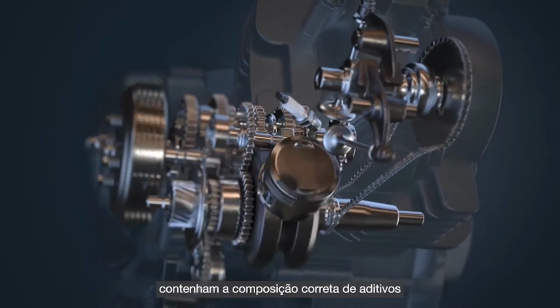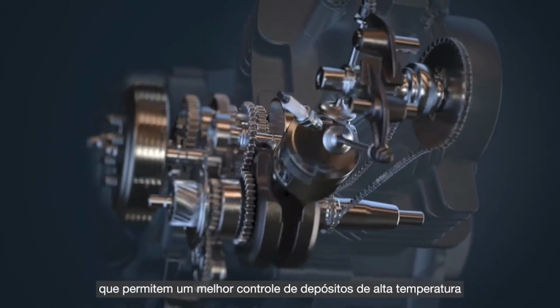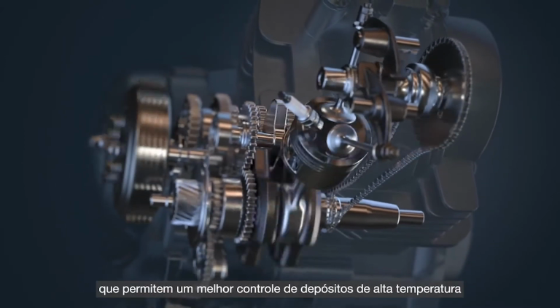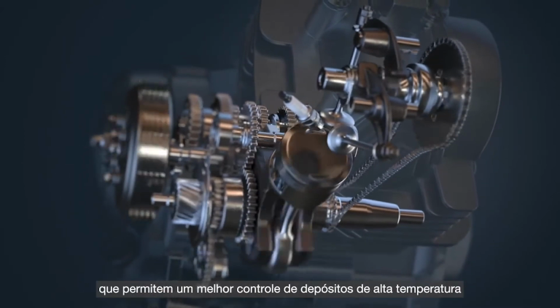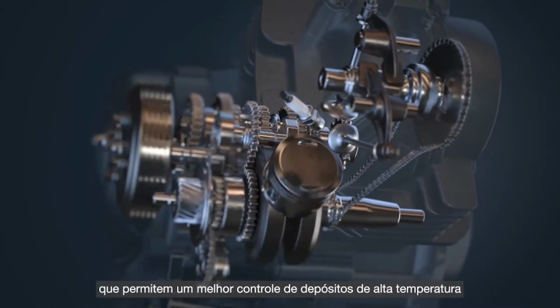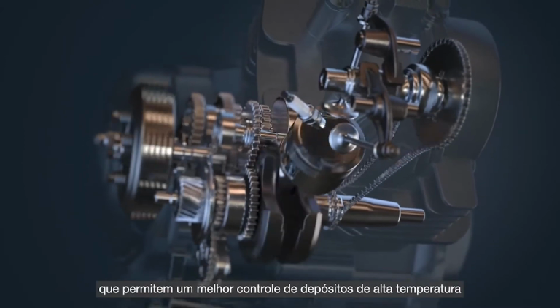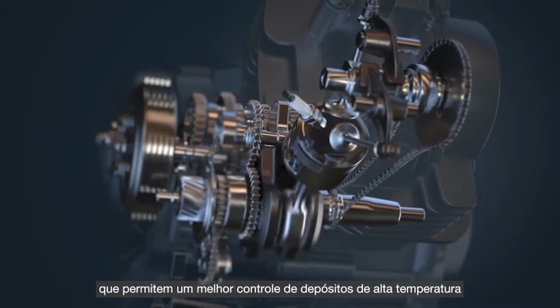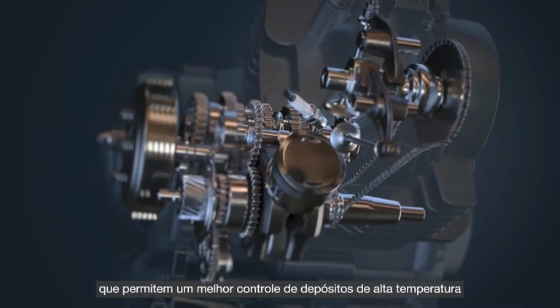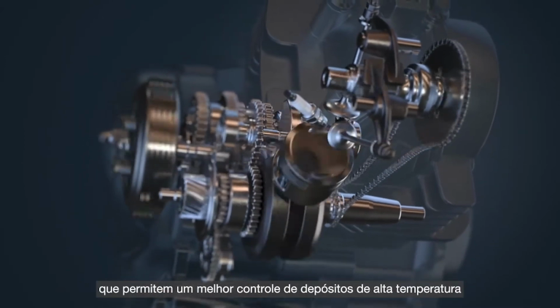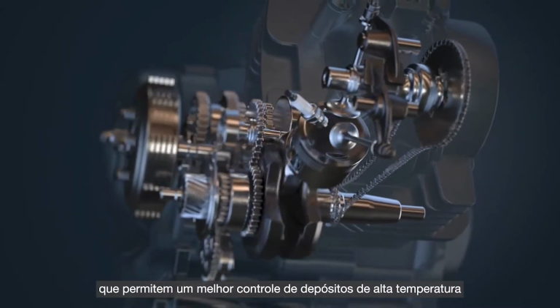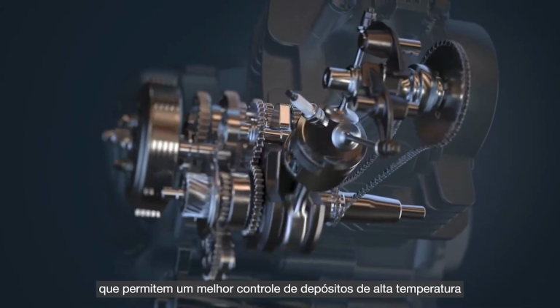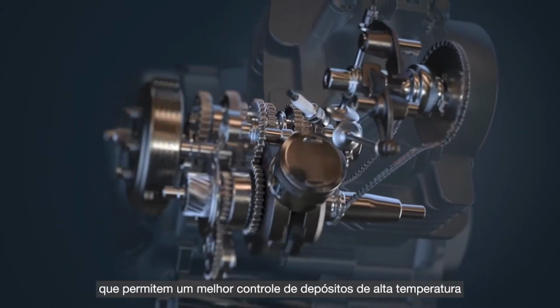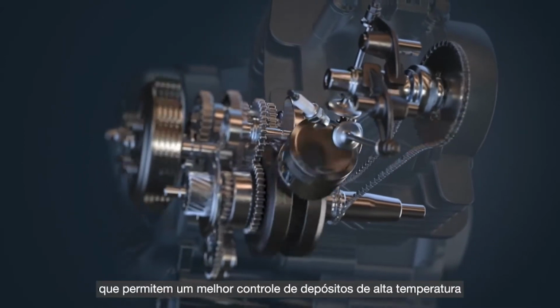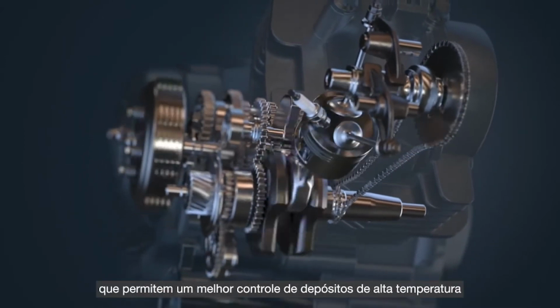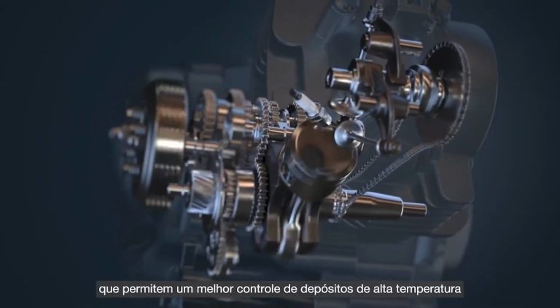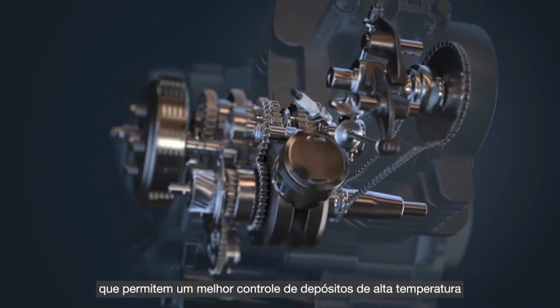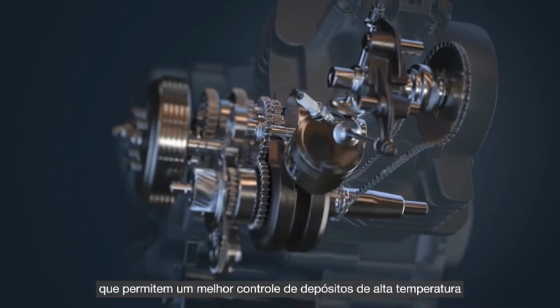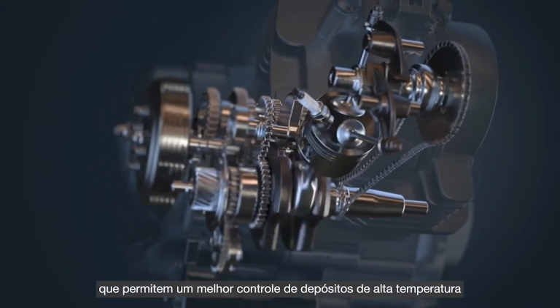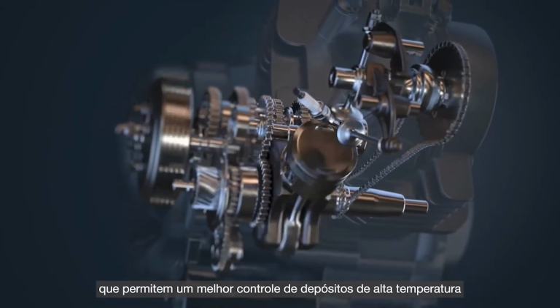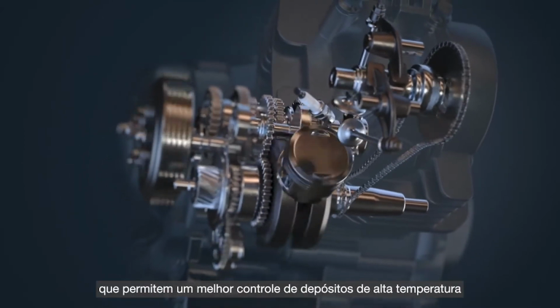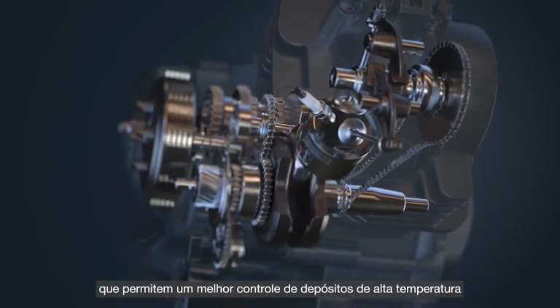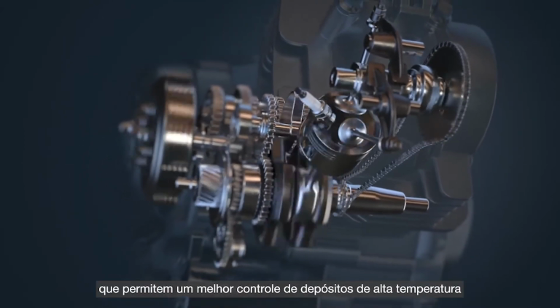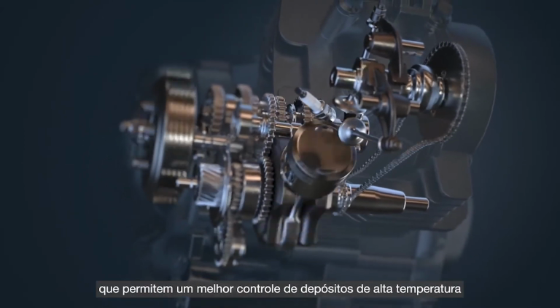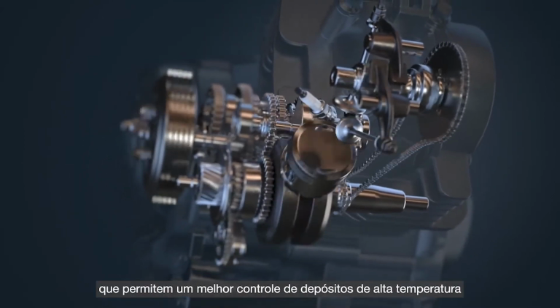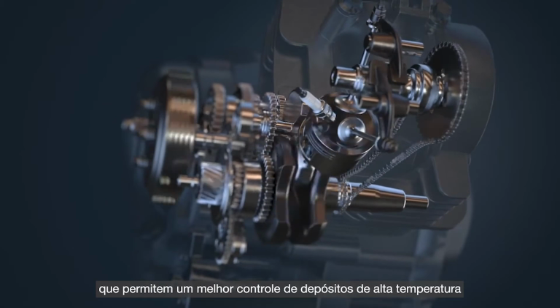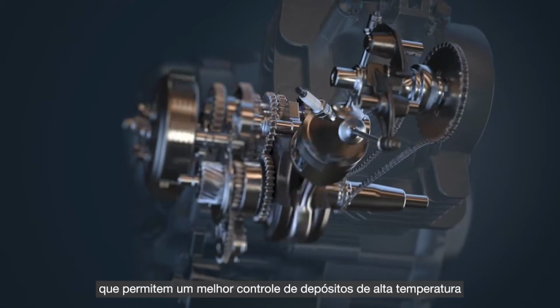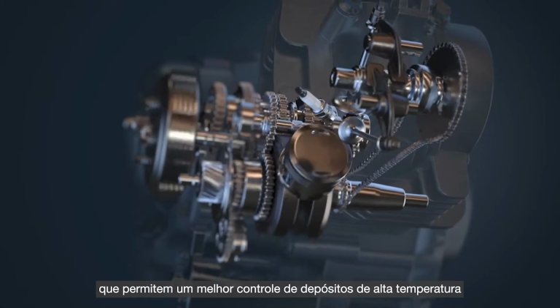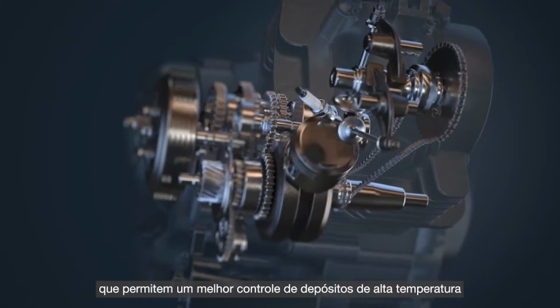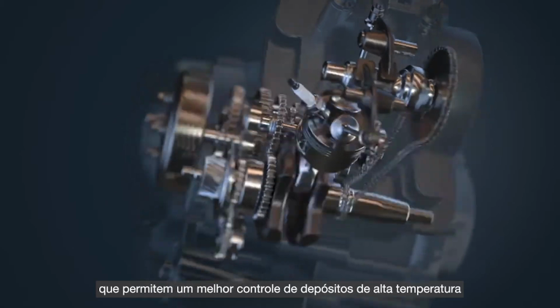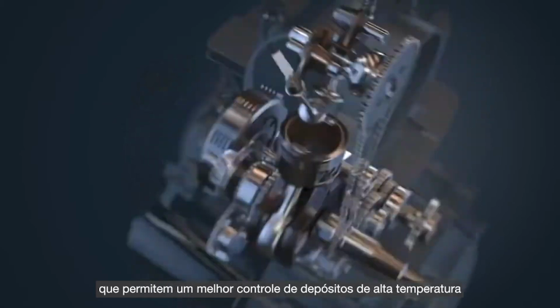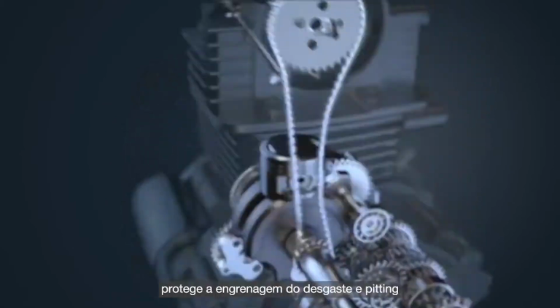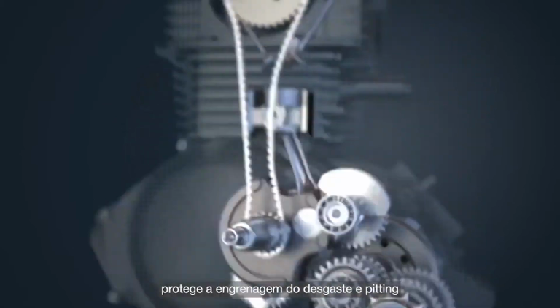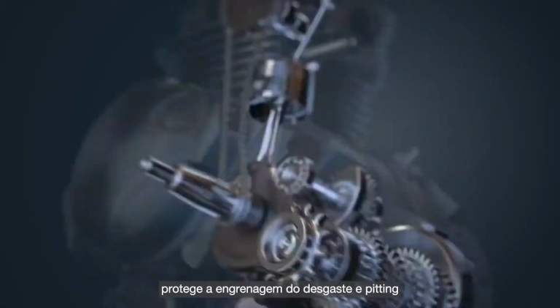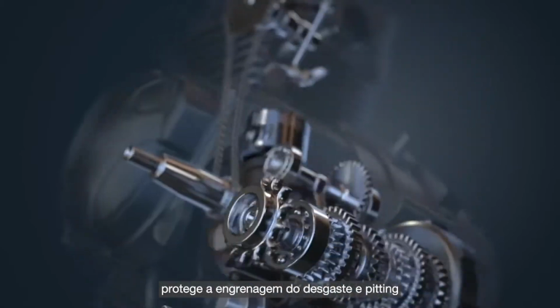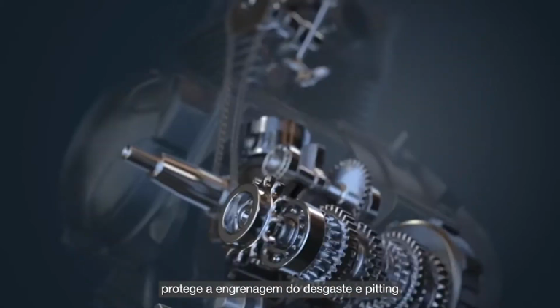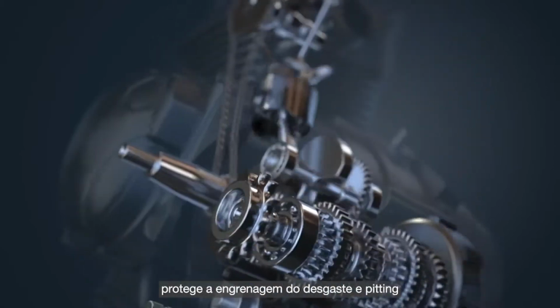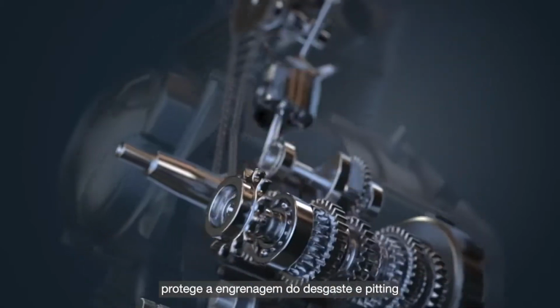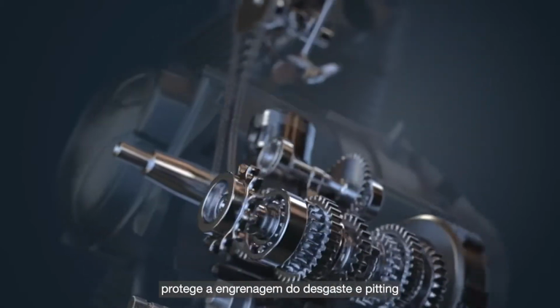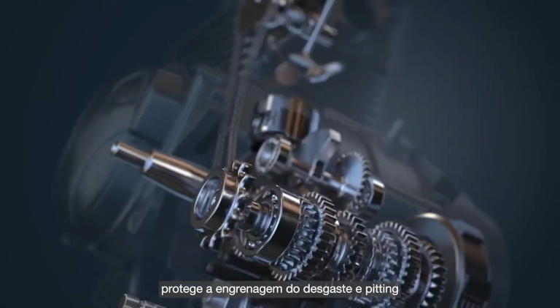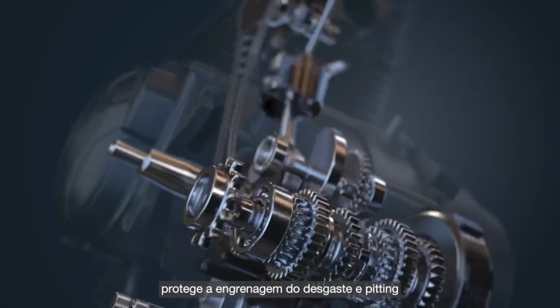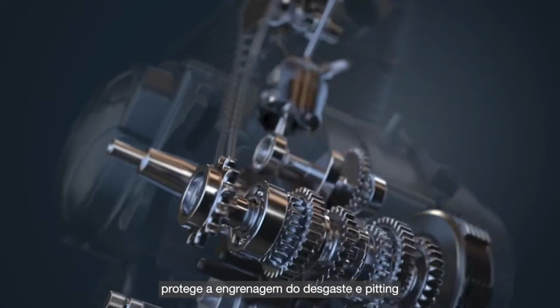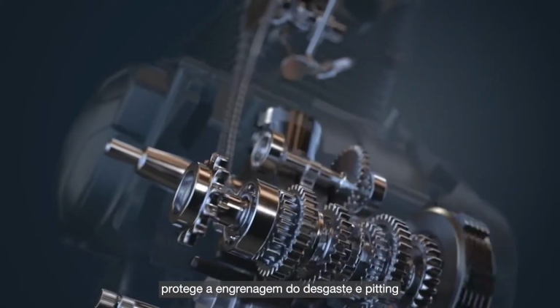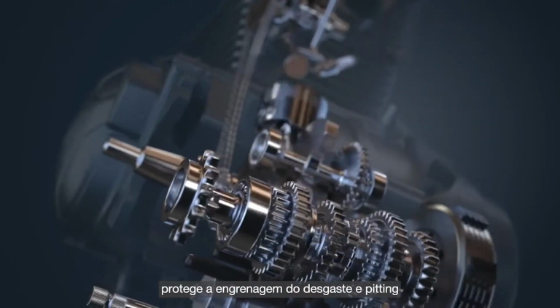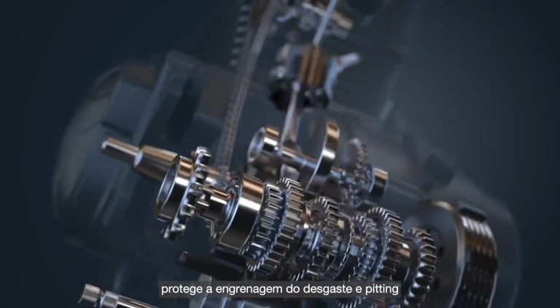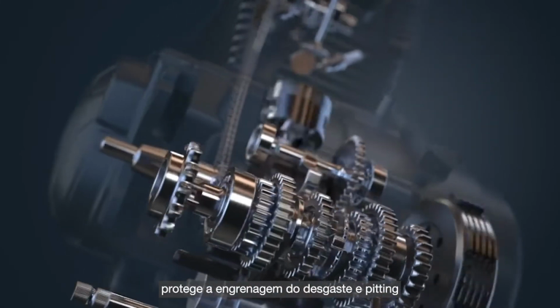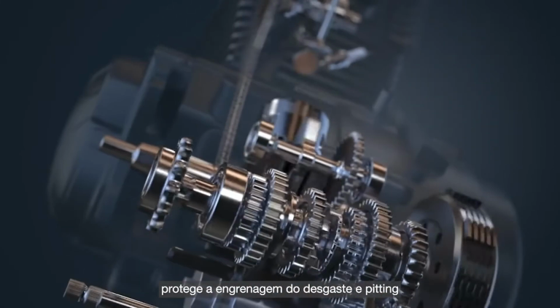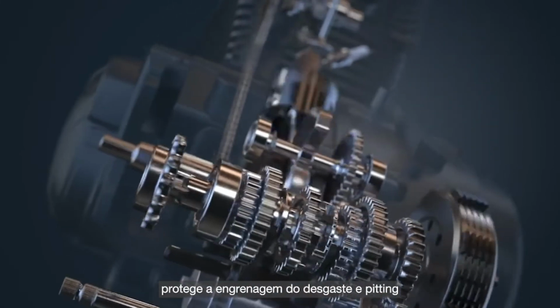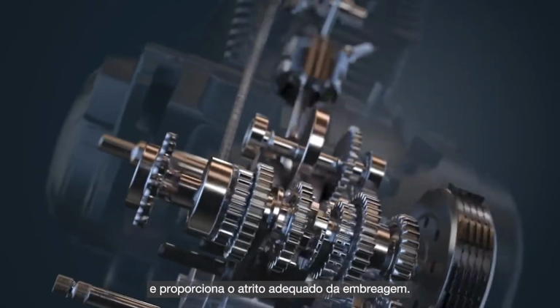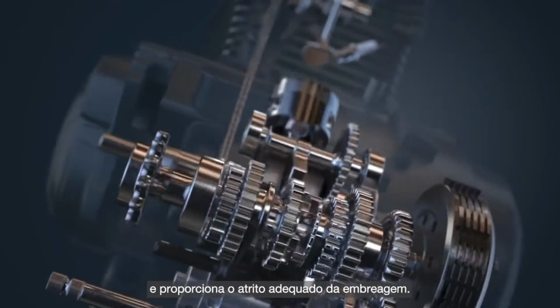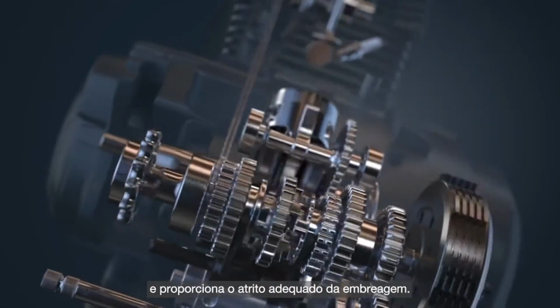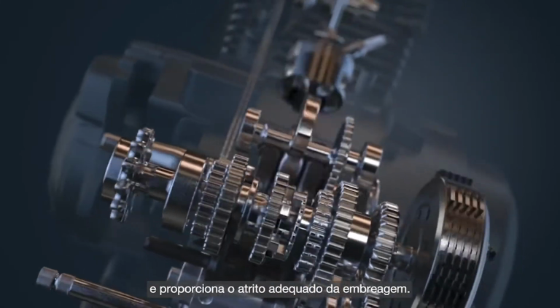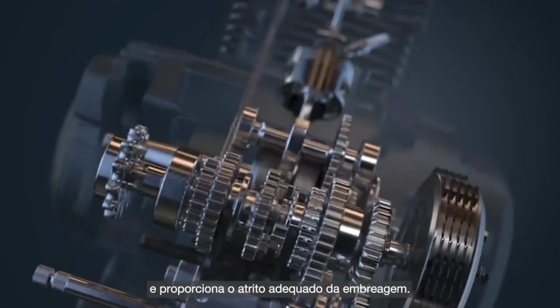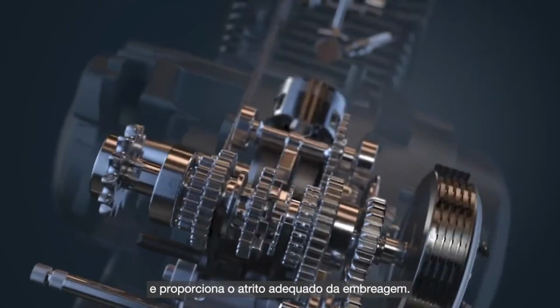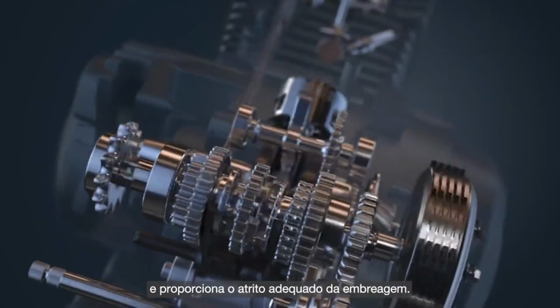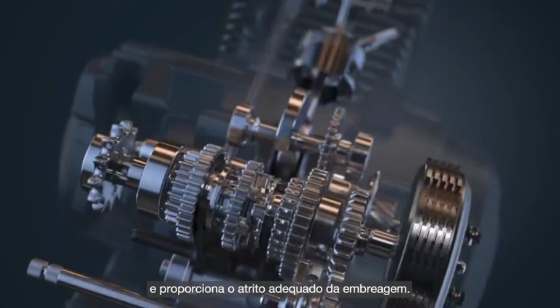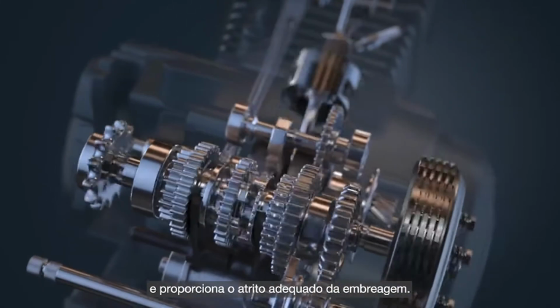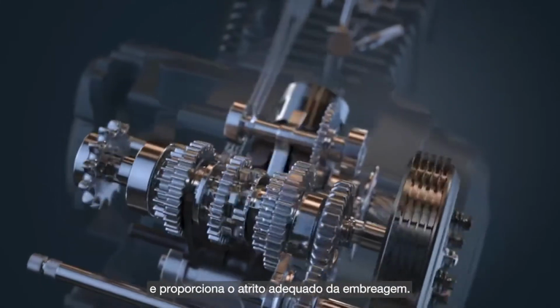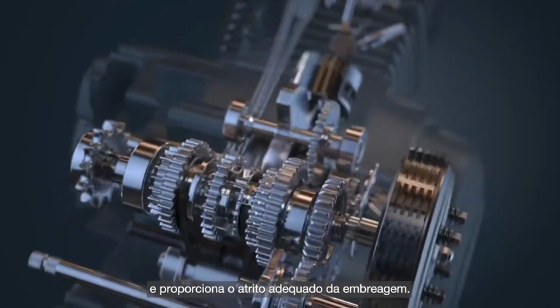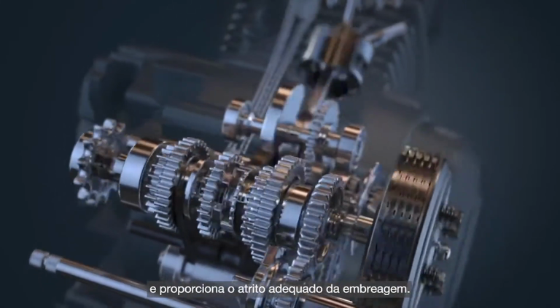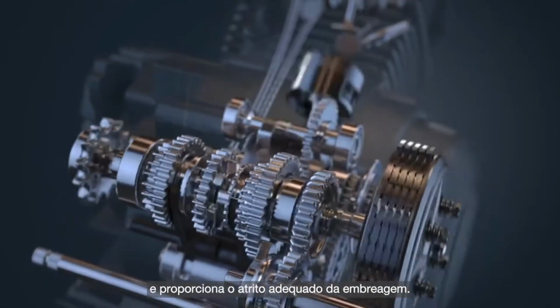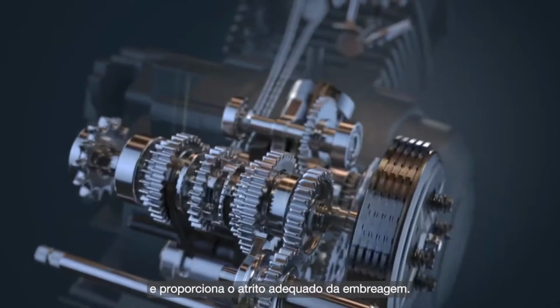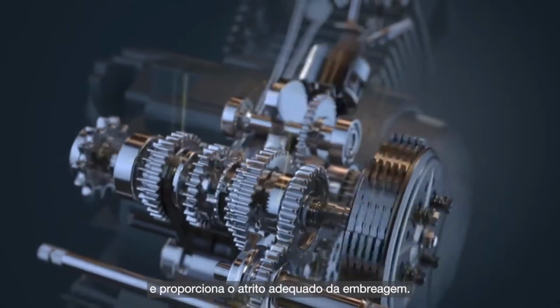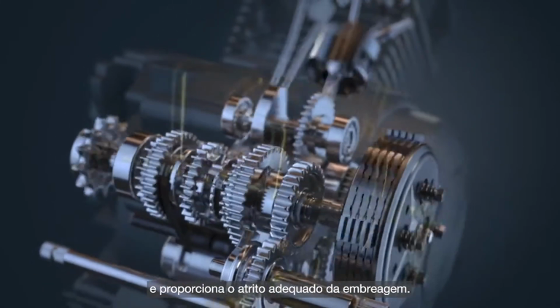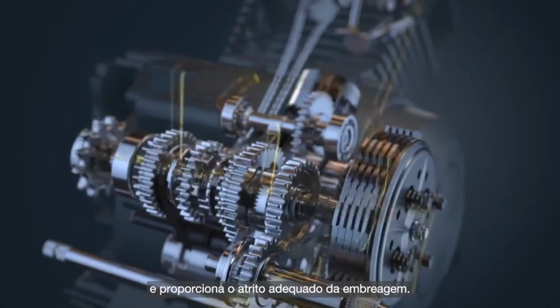It is therefore important that the motorcycle oils you formulate consist of the right additive chemistry, which provides enhanced high temperature deposit control, protects gears from pitting wear and delivers the right clutch friction.